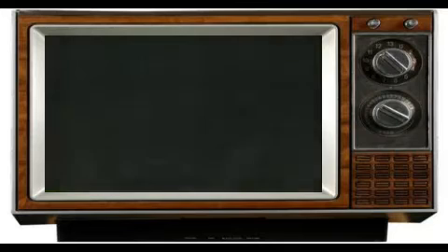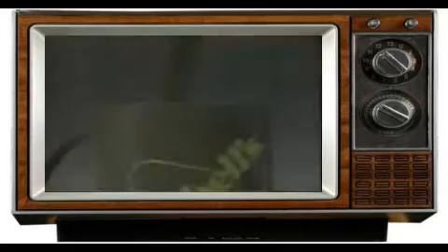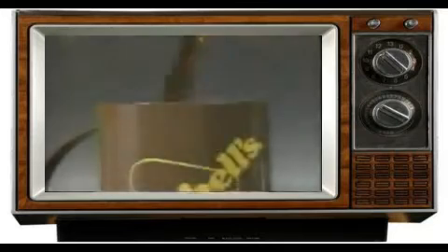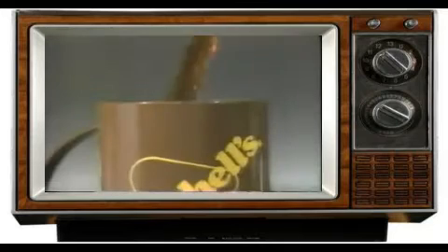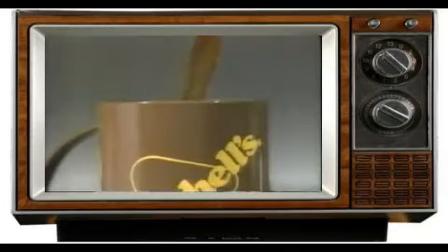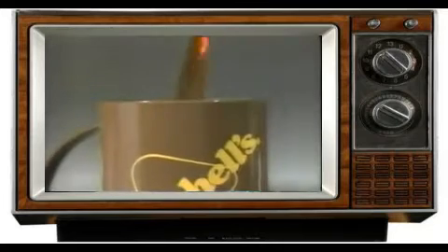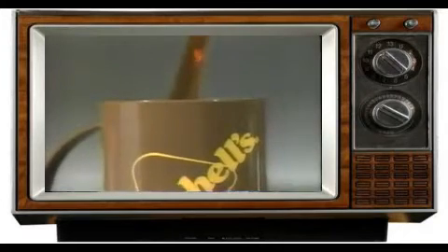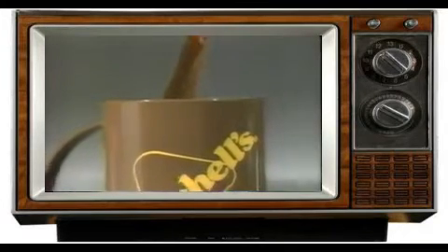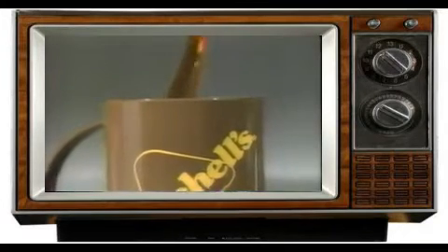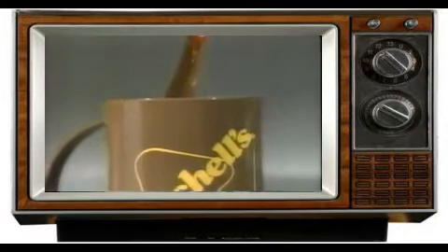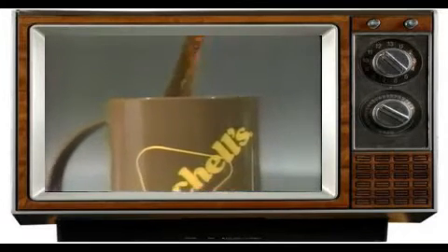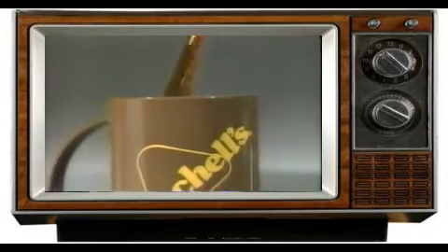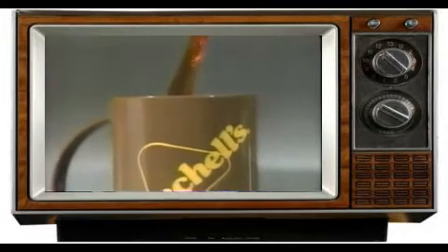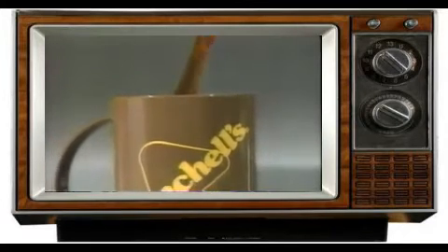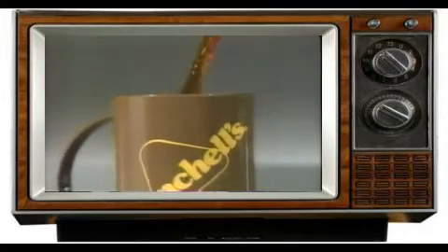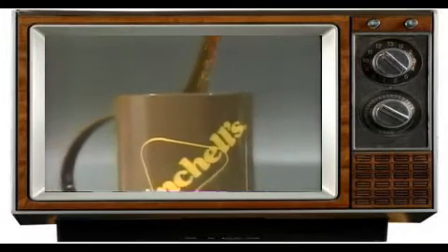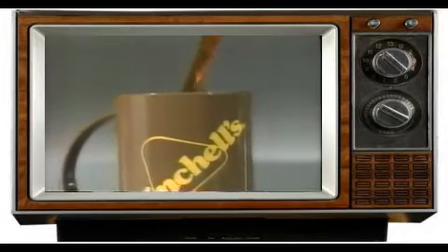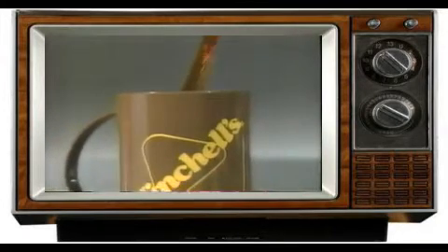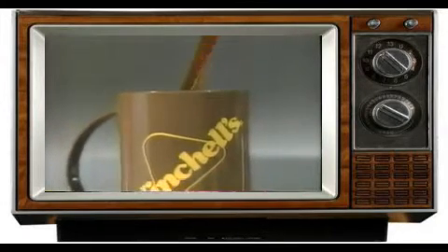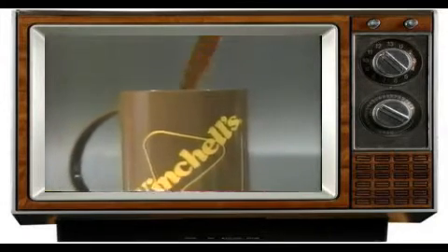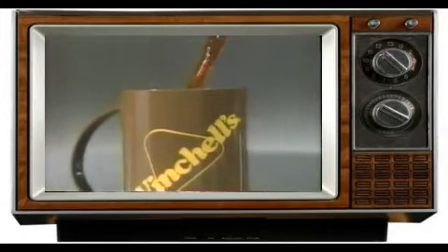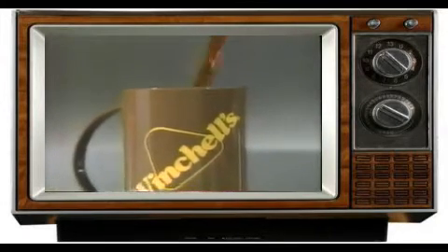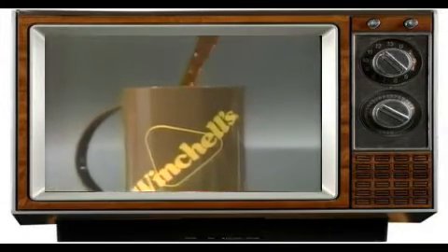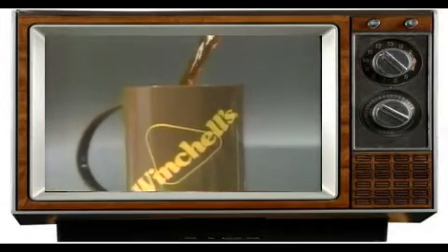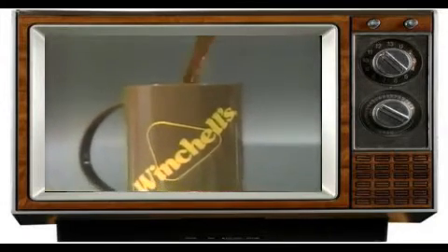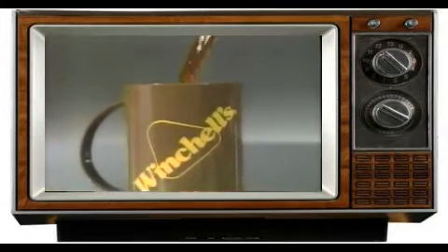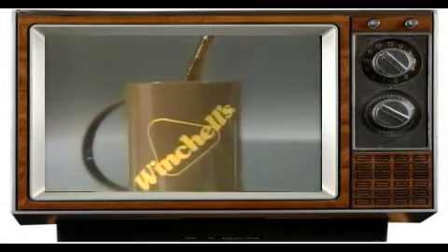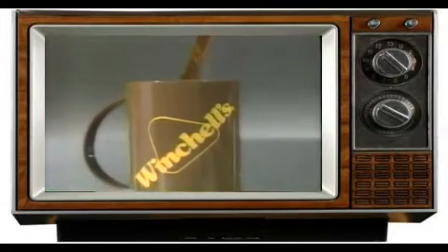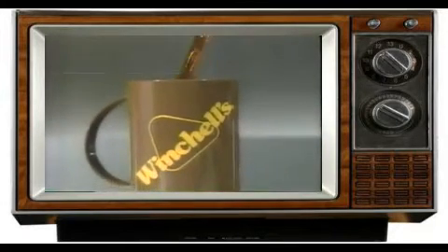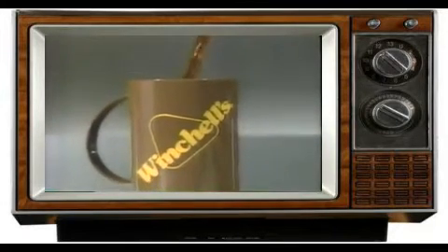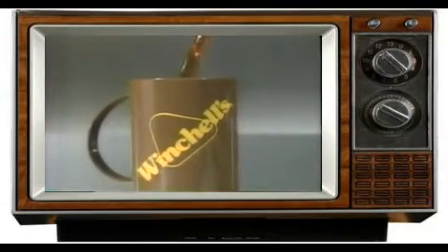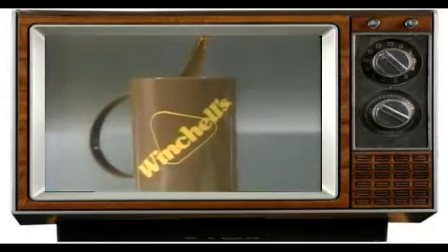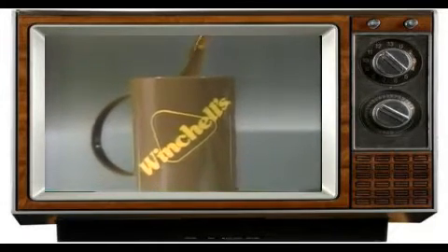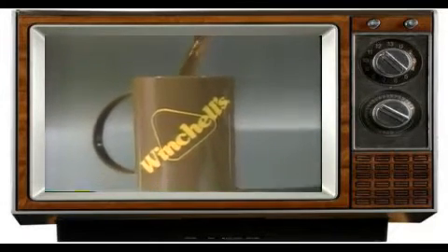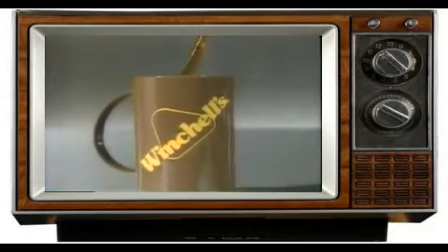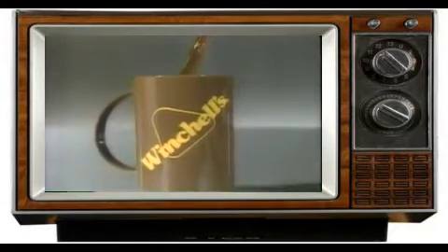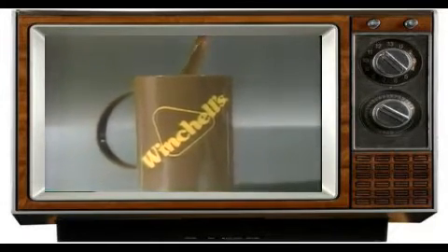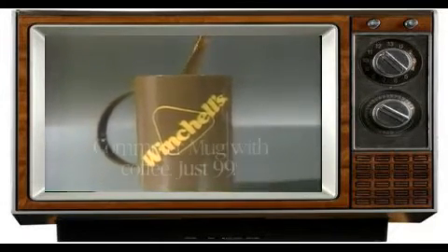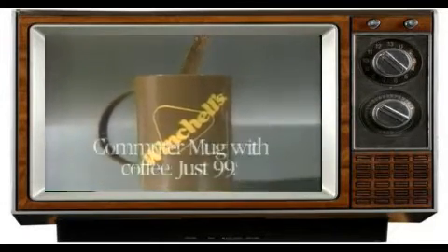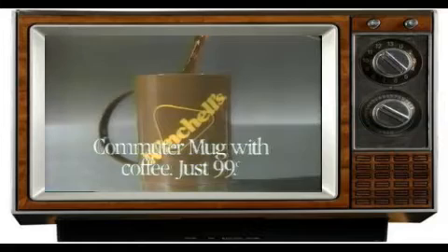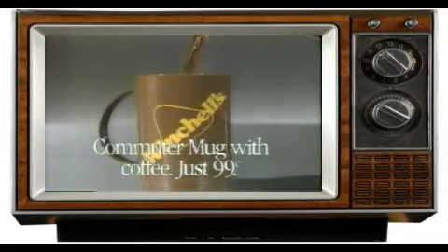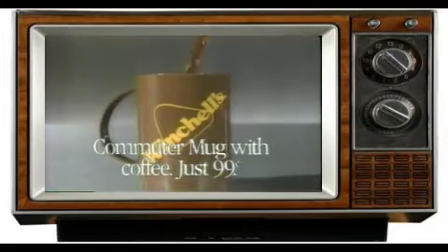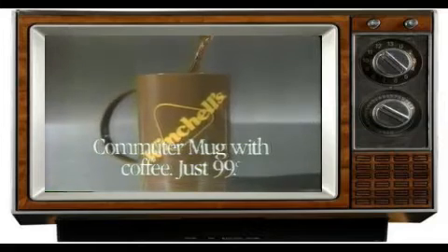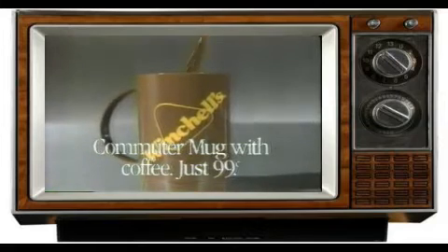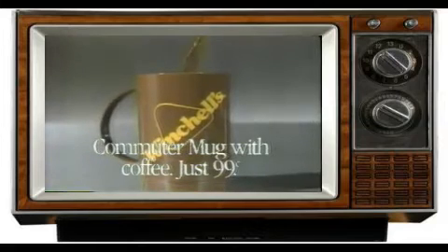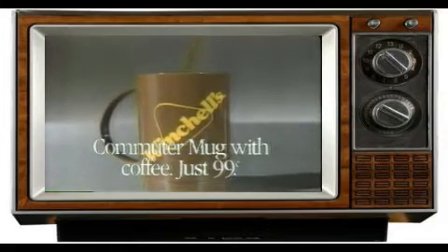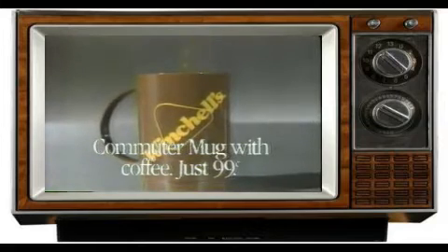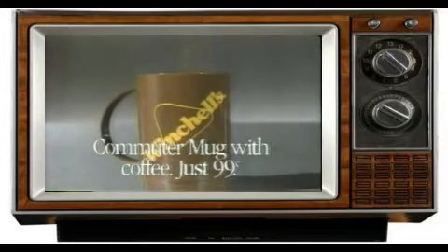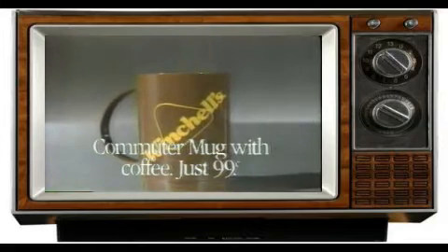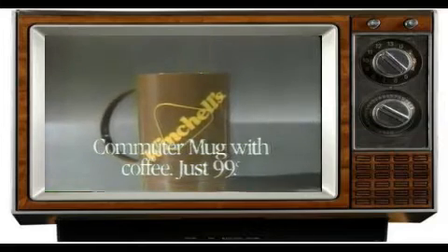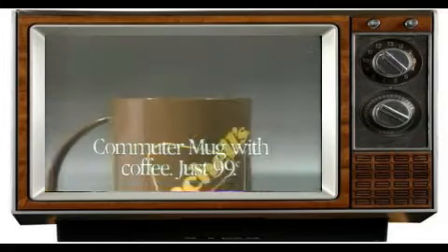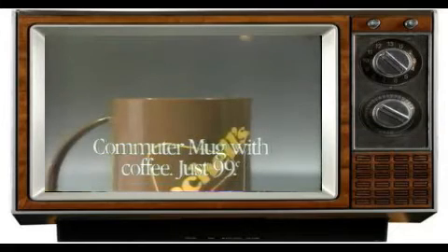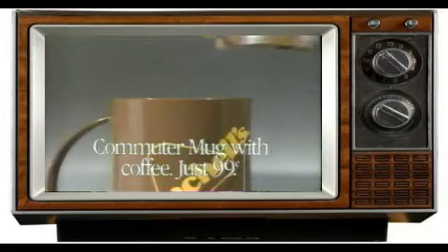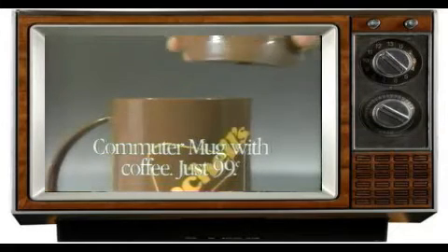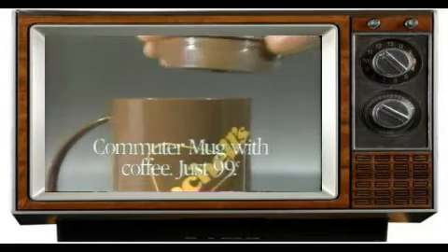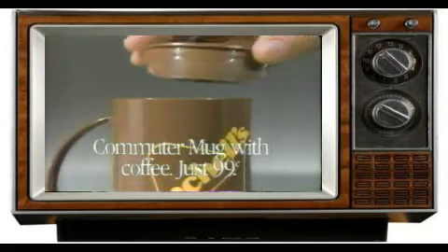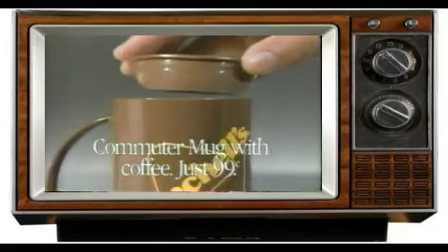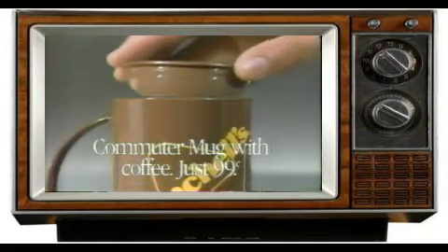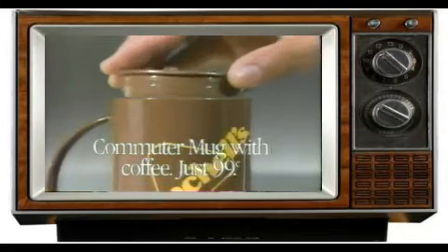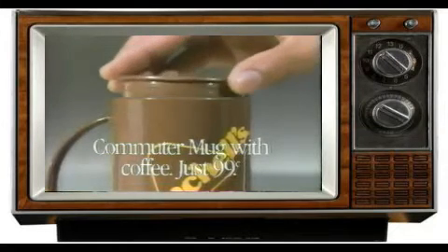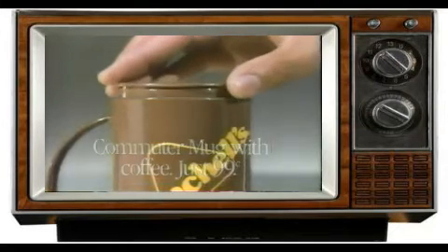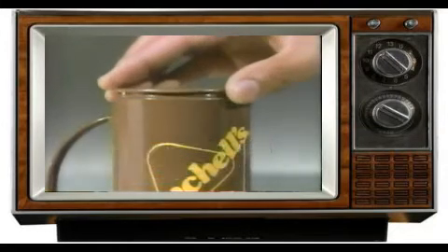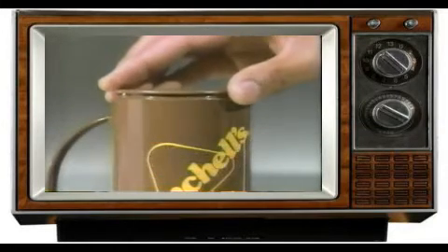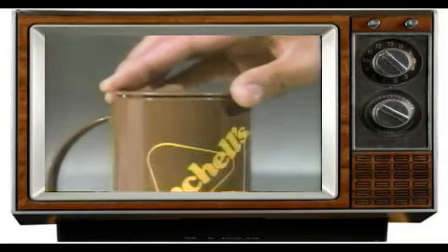You're looking at another delicious reason to hurry into your nearest Winchell's. Backed by popular demand, it's Winchell's Commuter Mug.